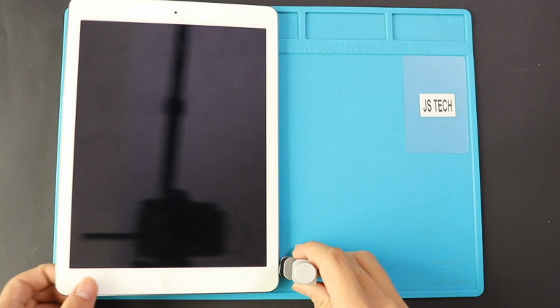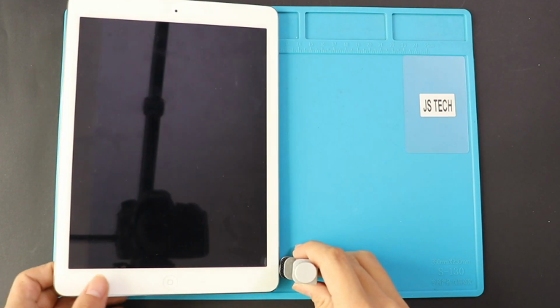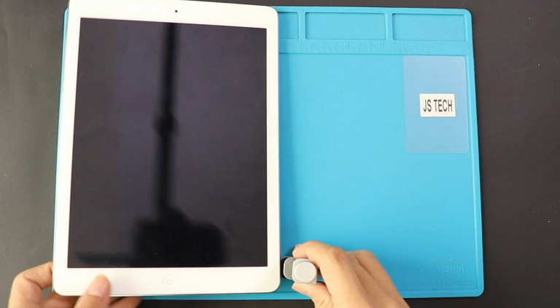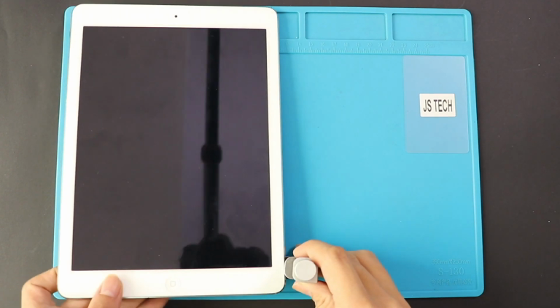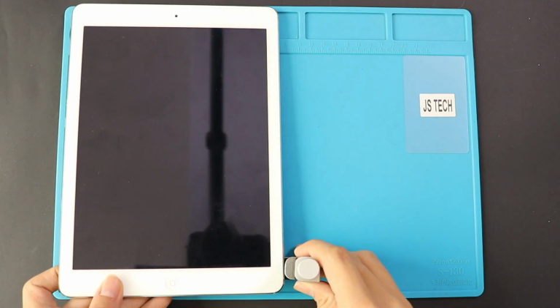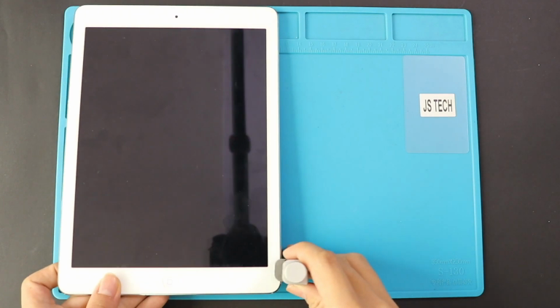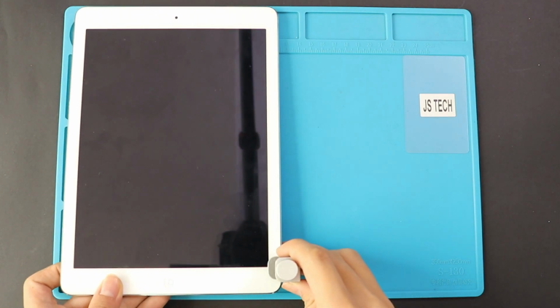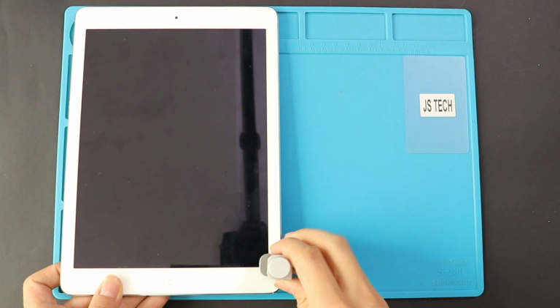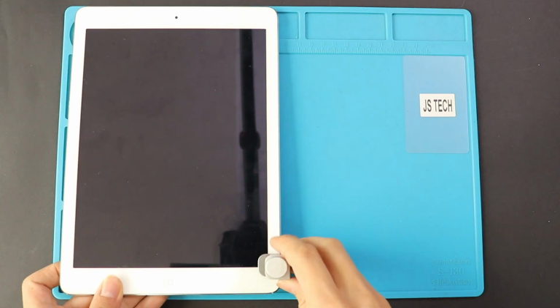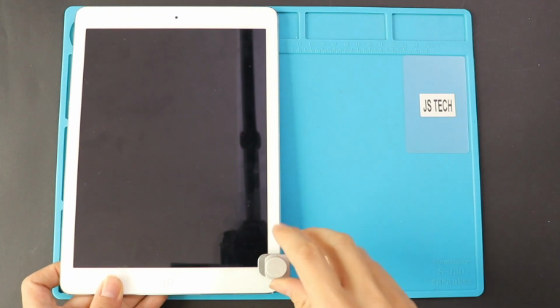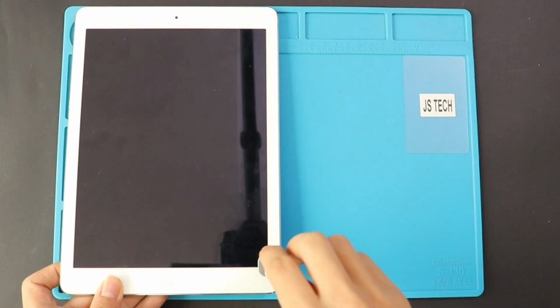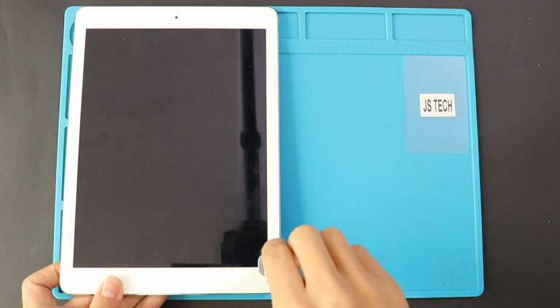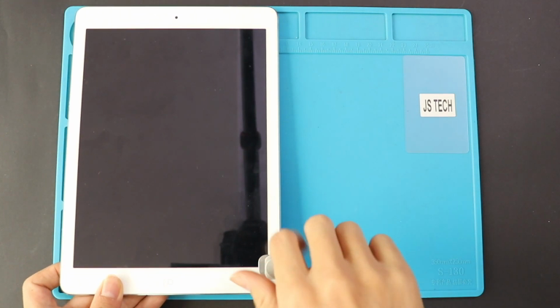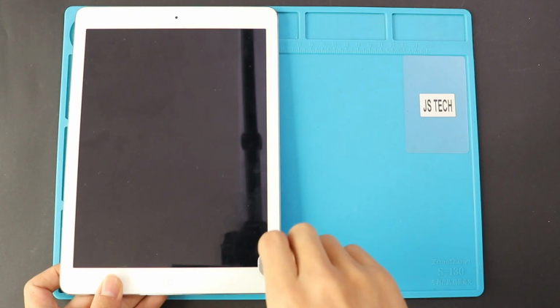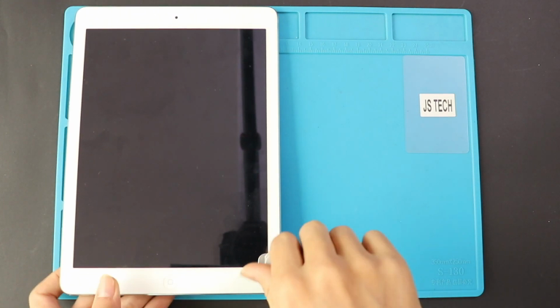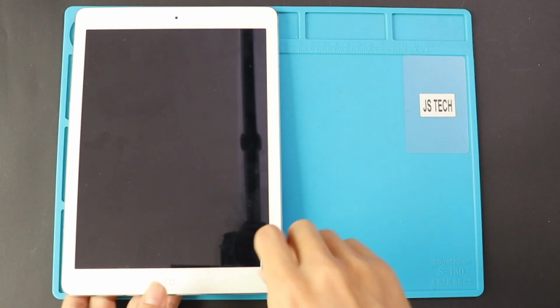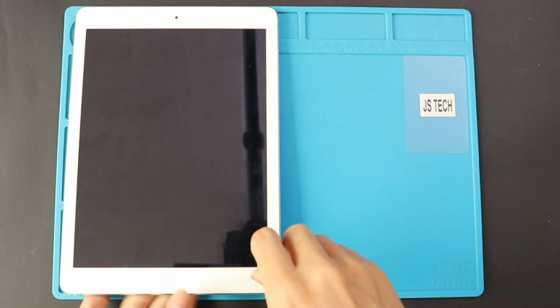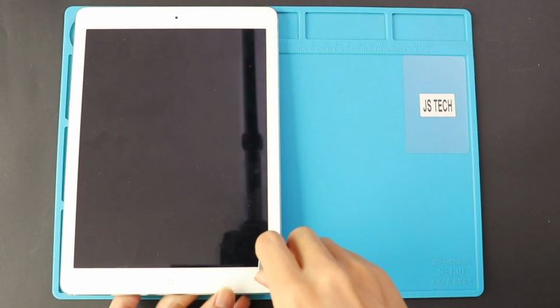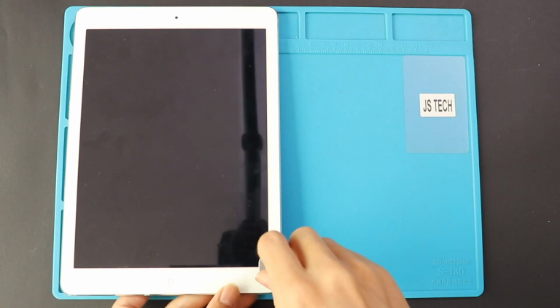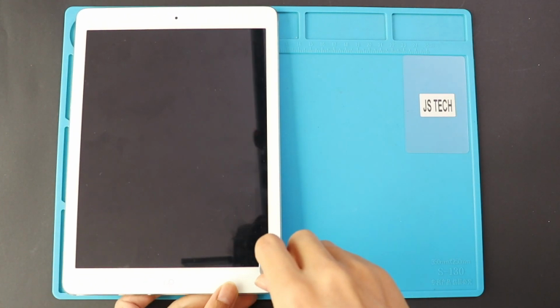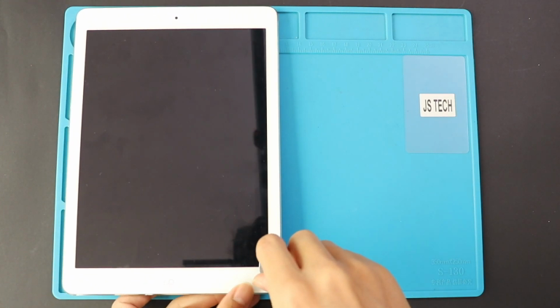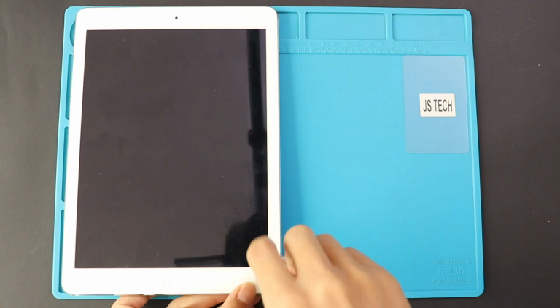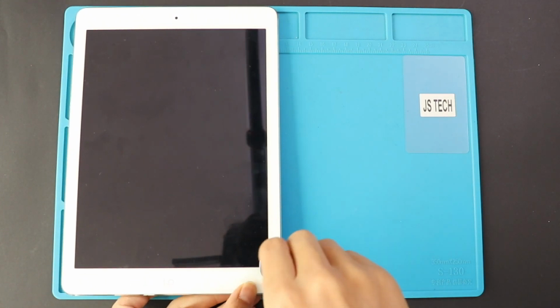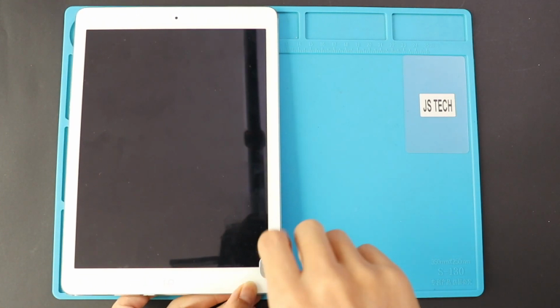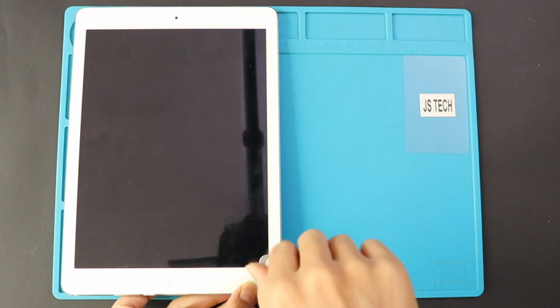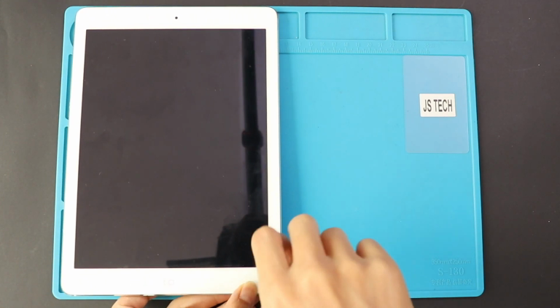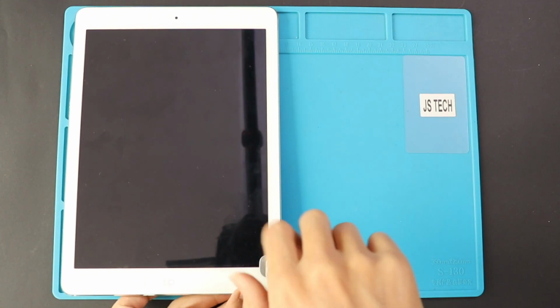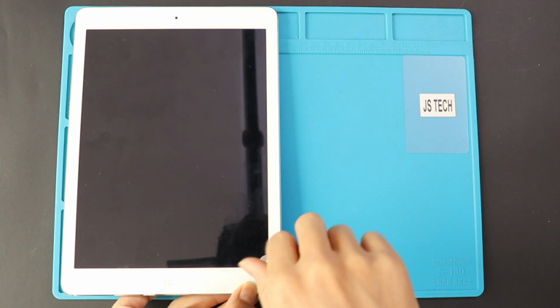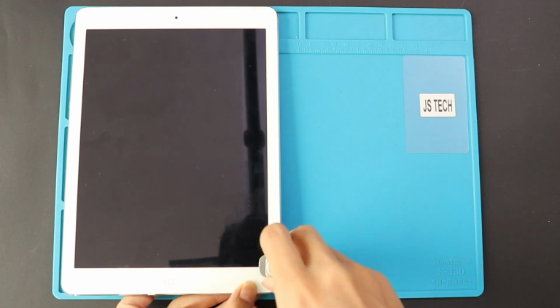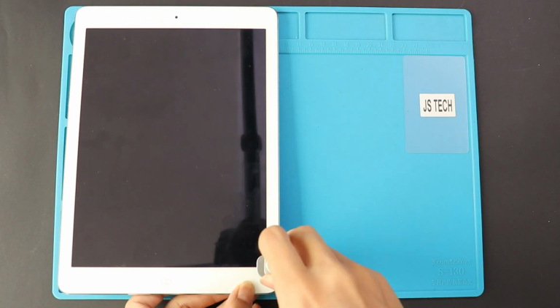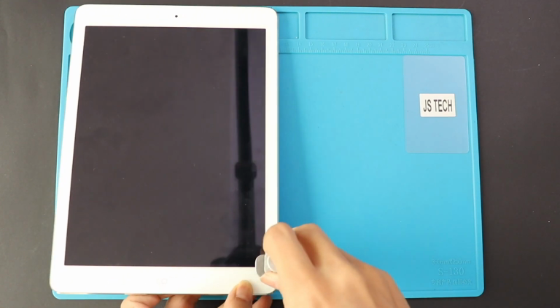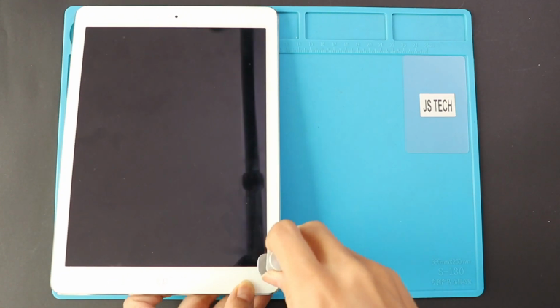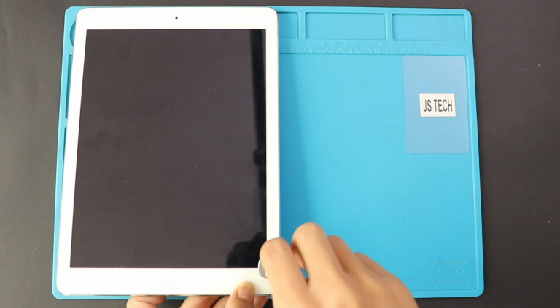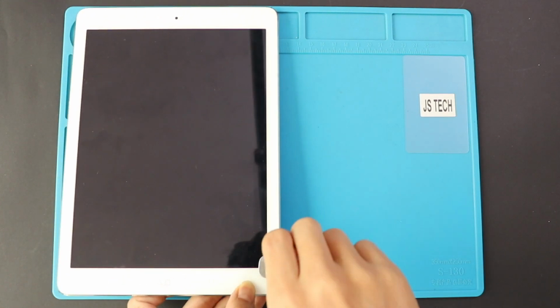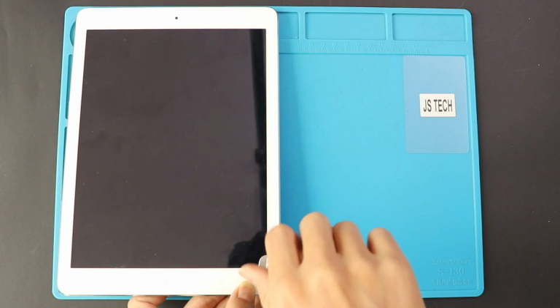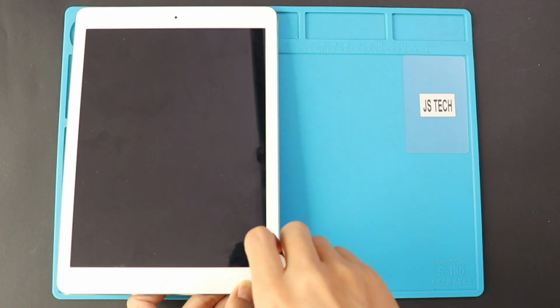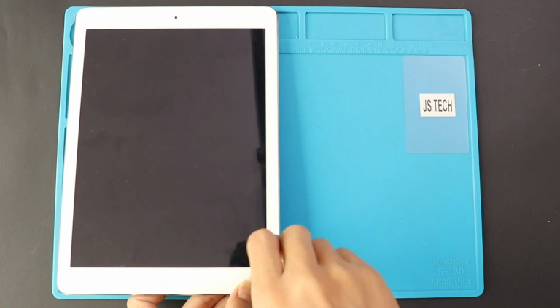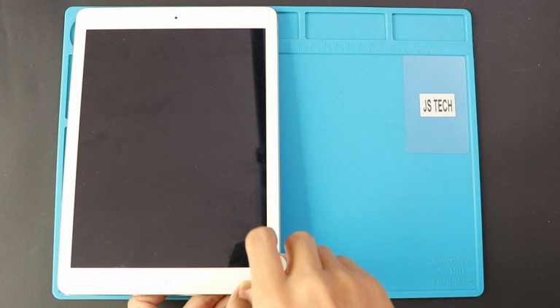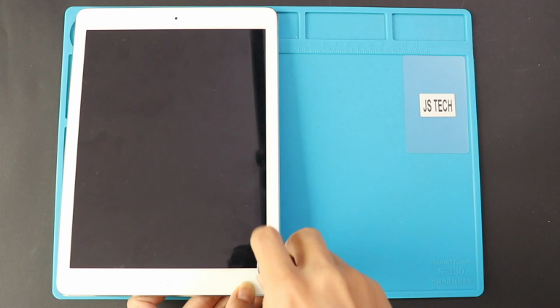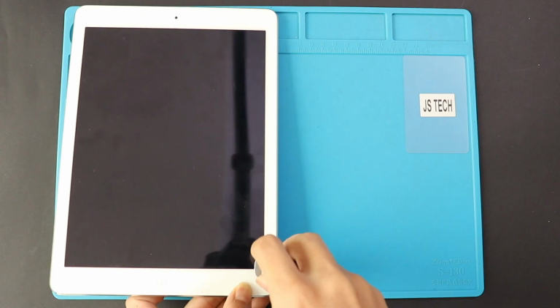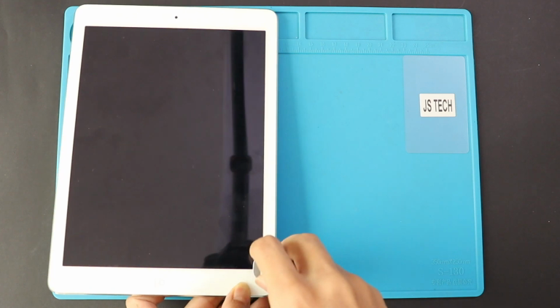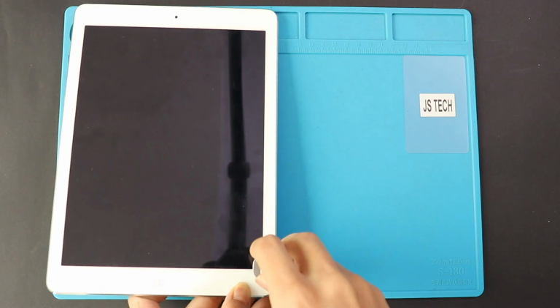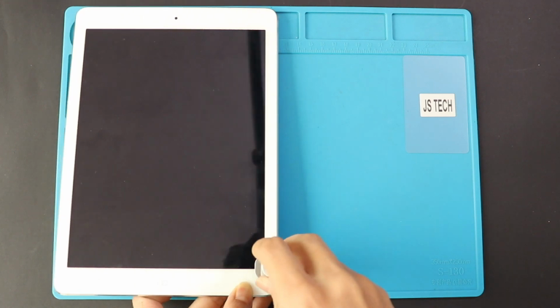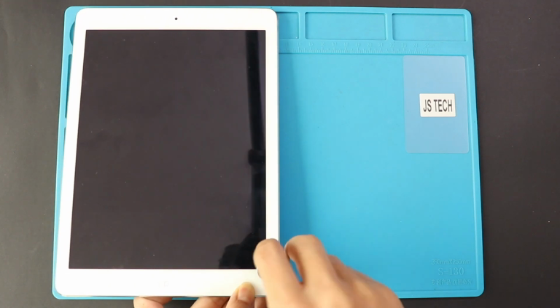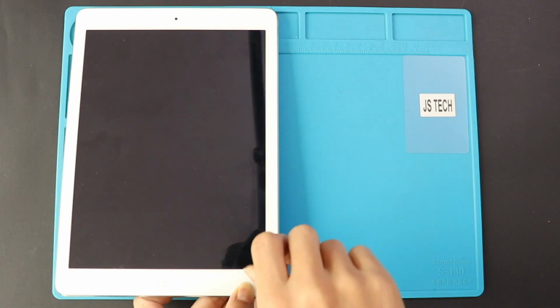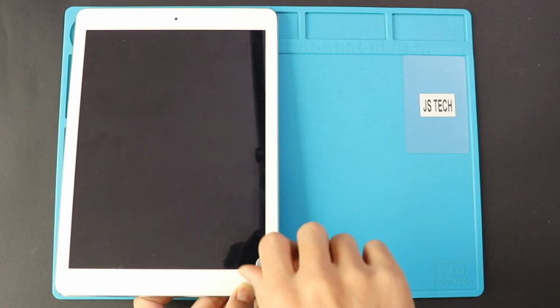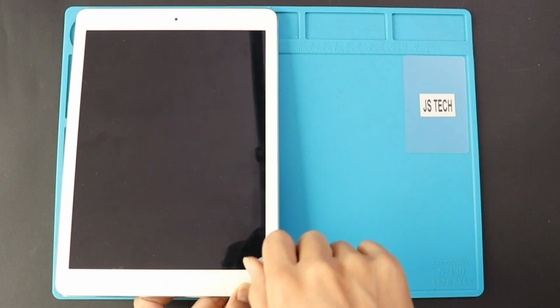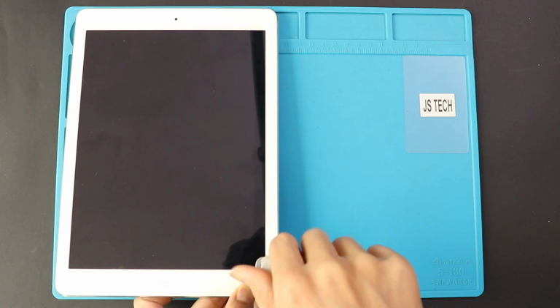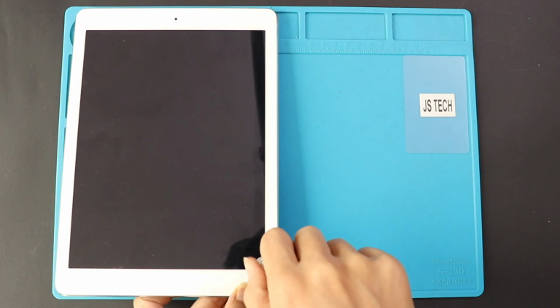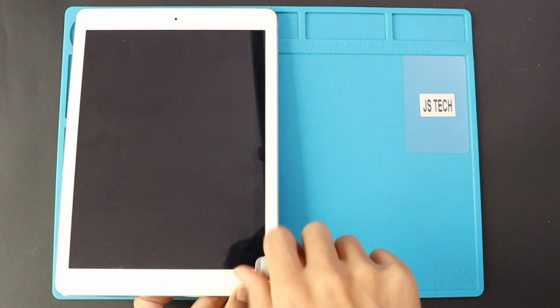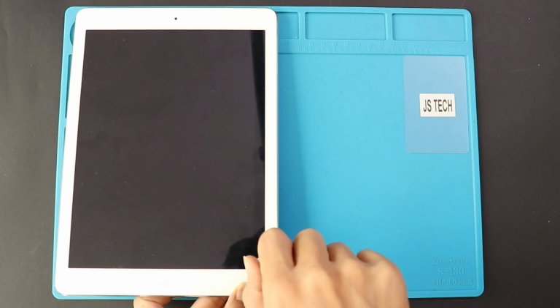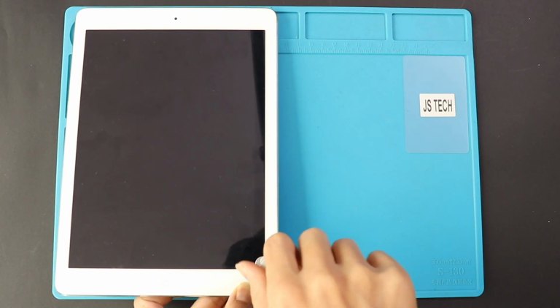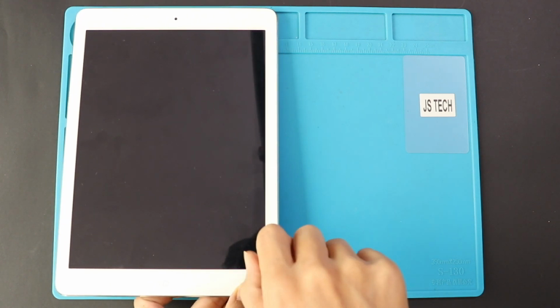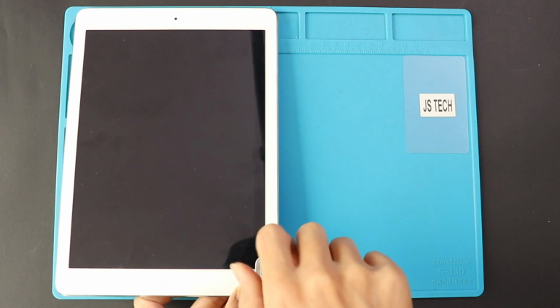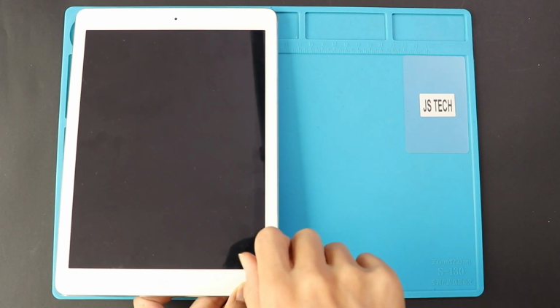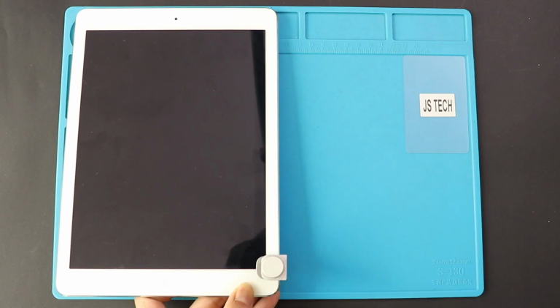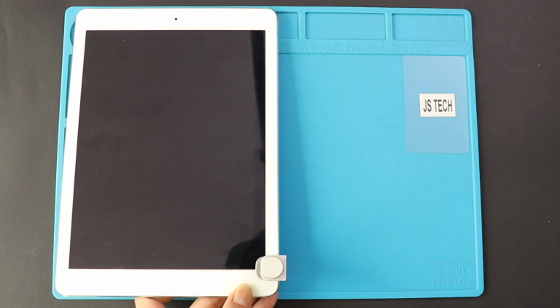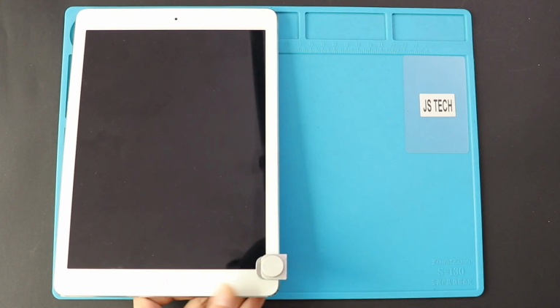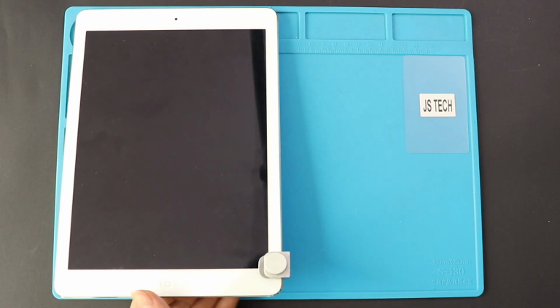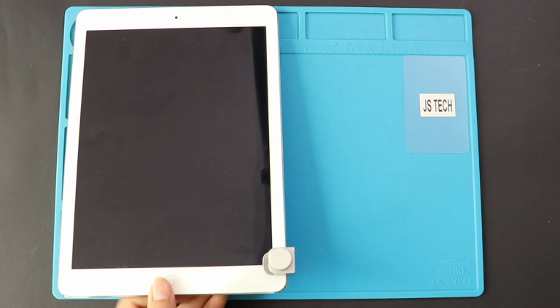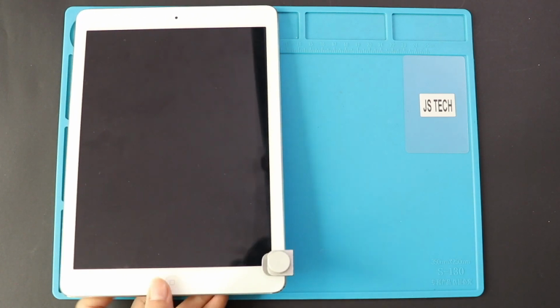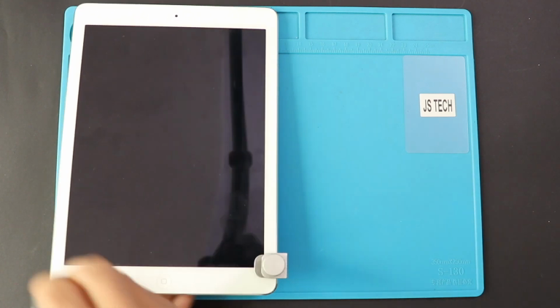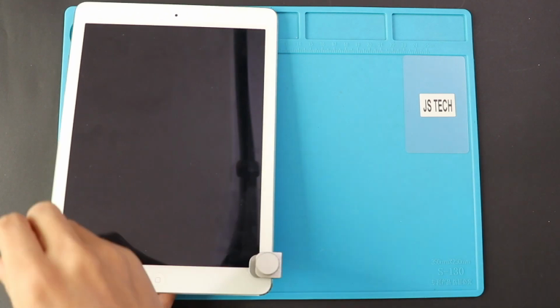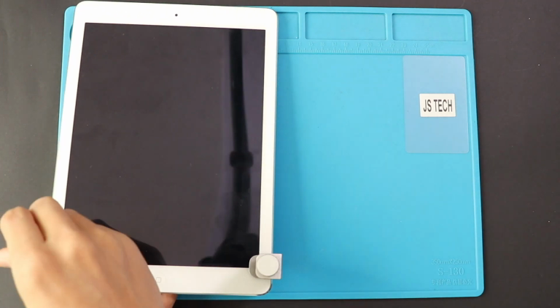We are using screen bonding clips to tighten the screen to the frame. If you don't have those, you can use rubber bands and leave it for some time.